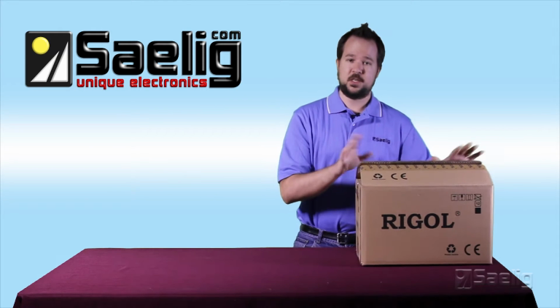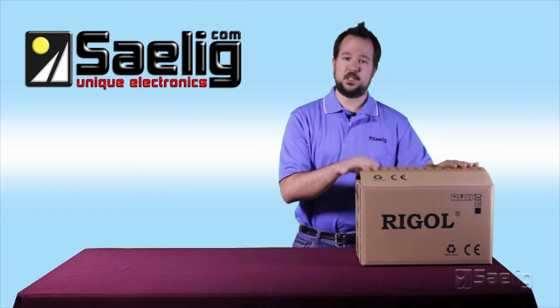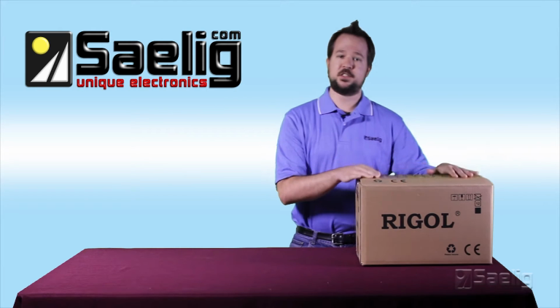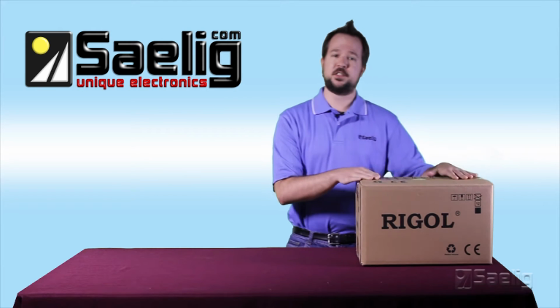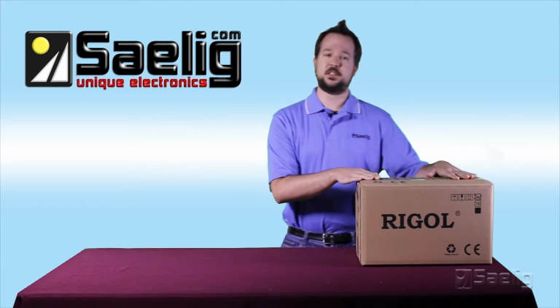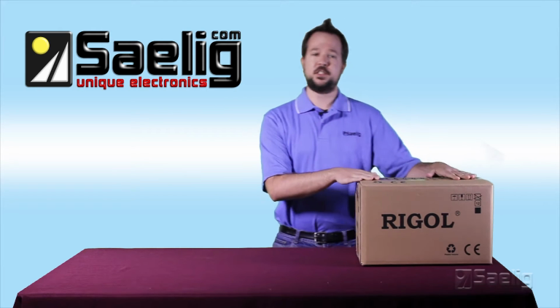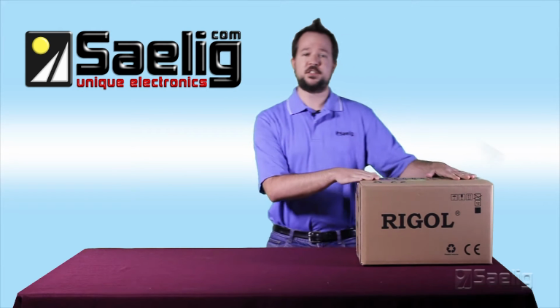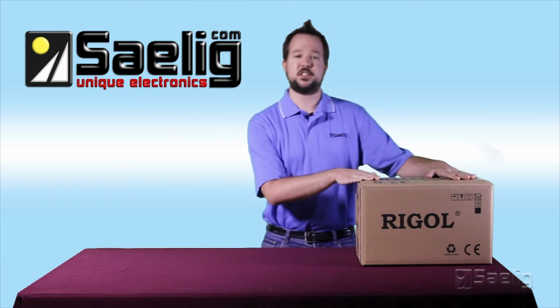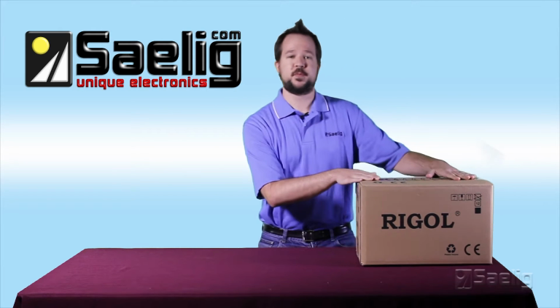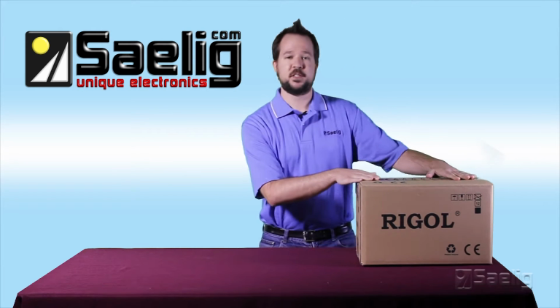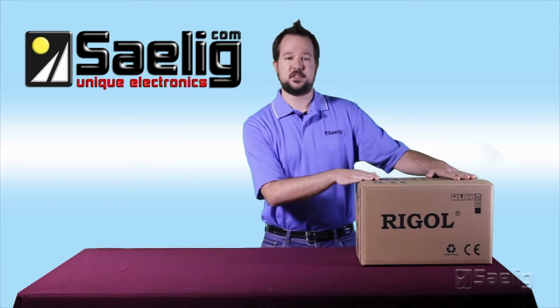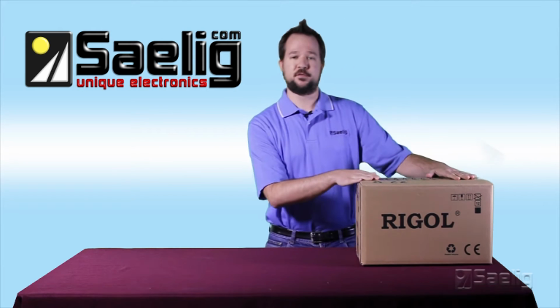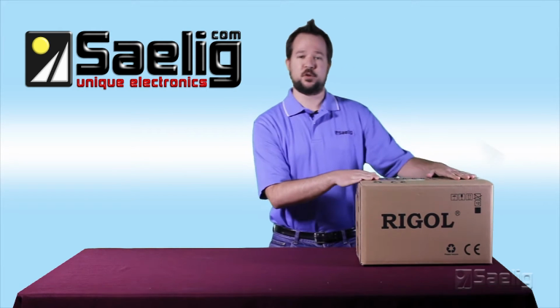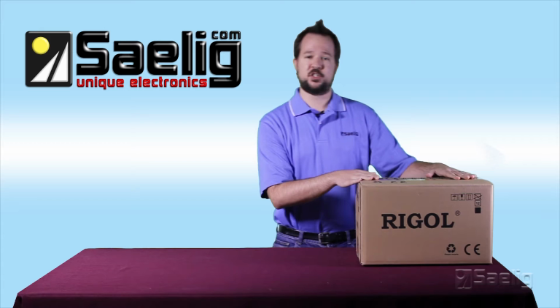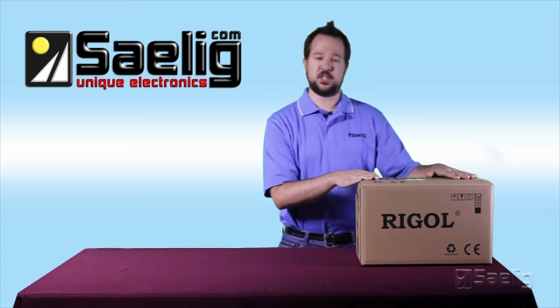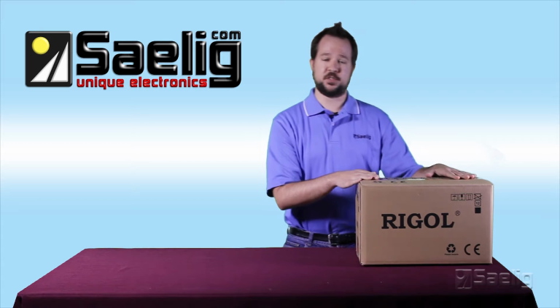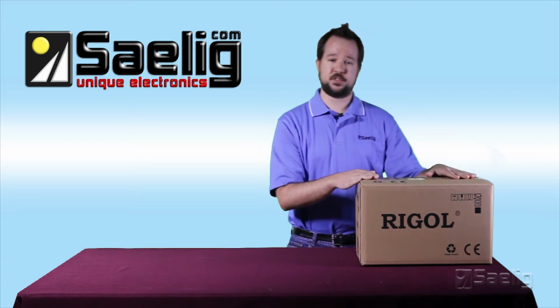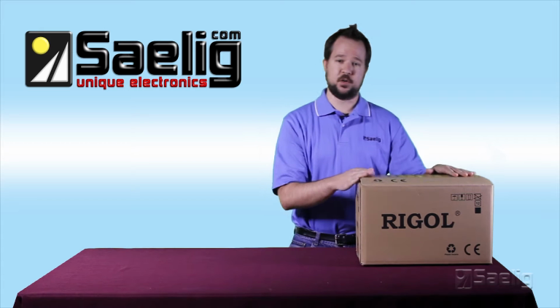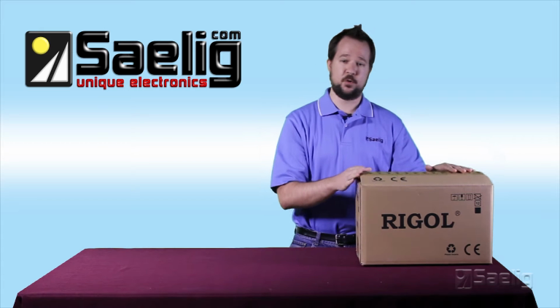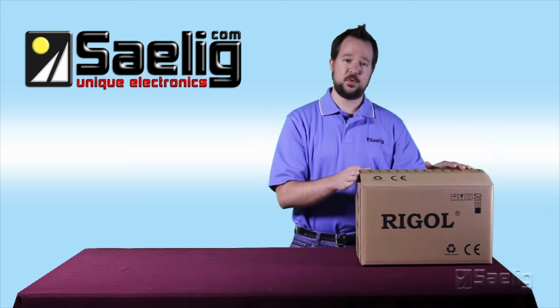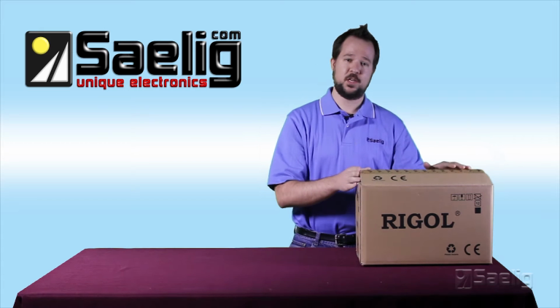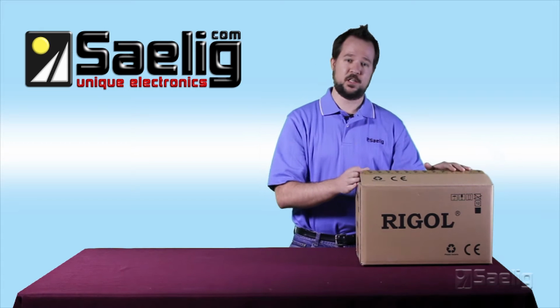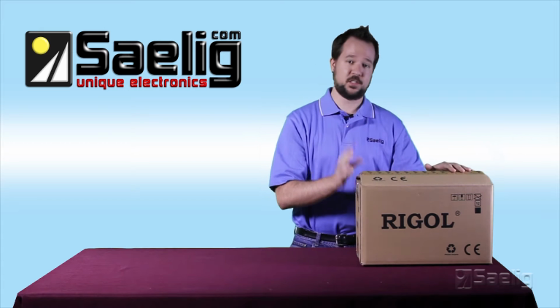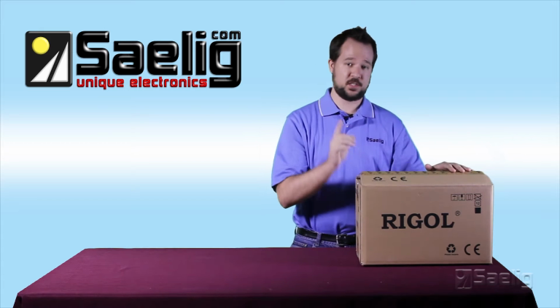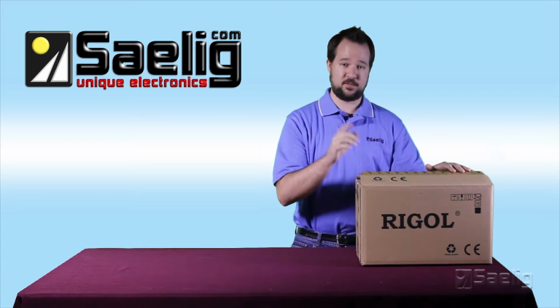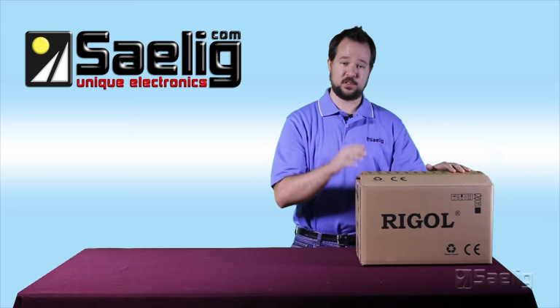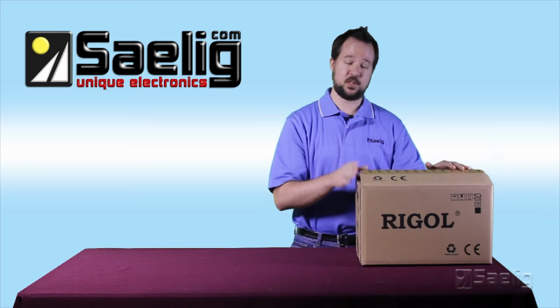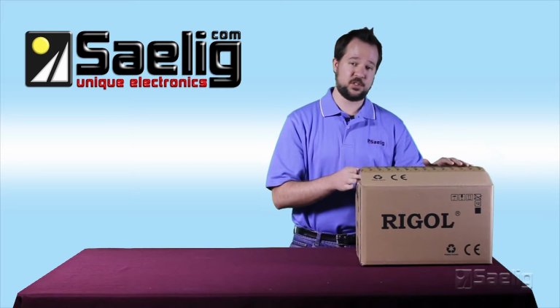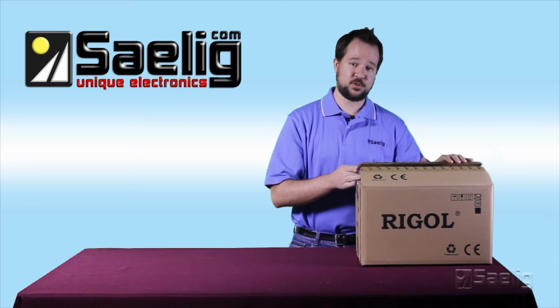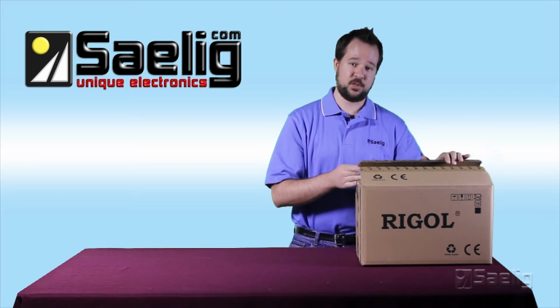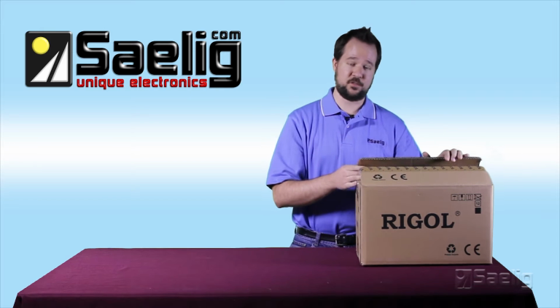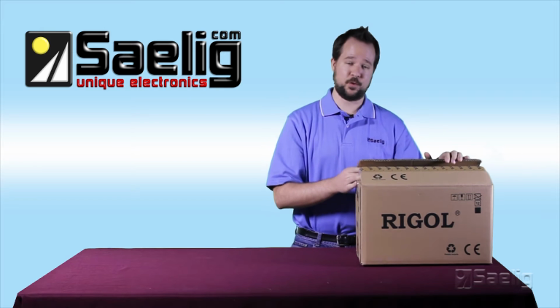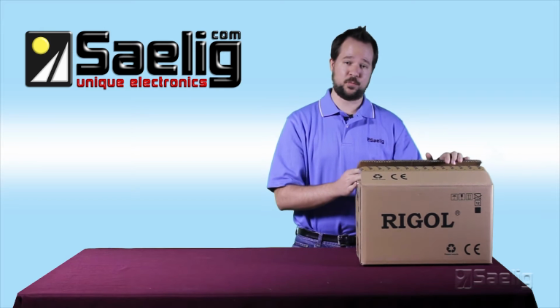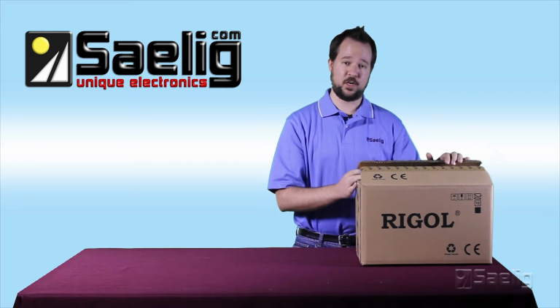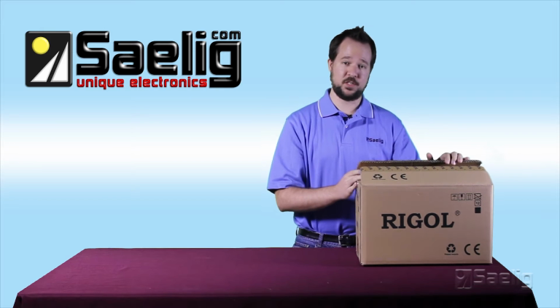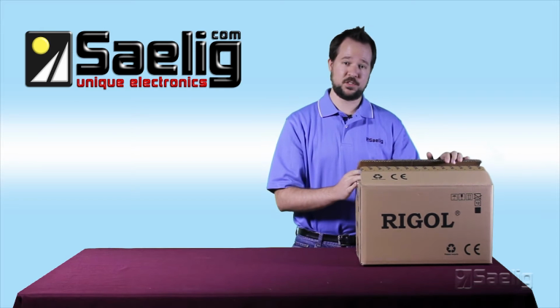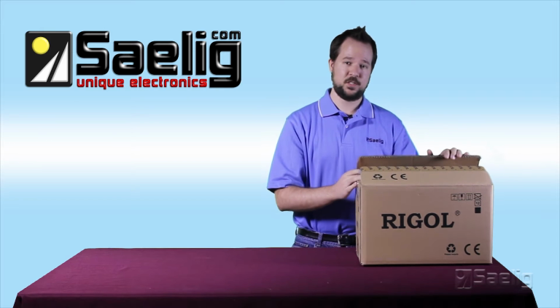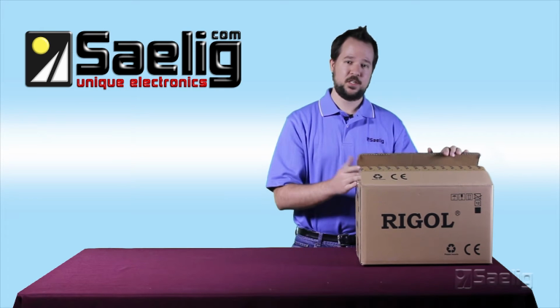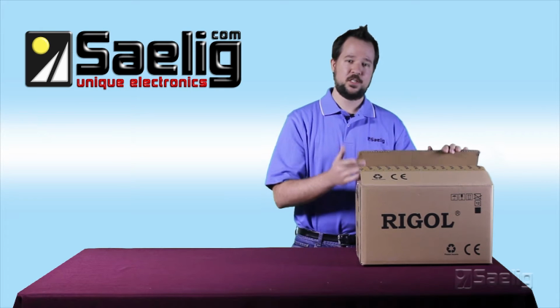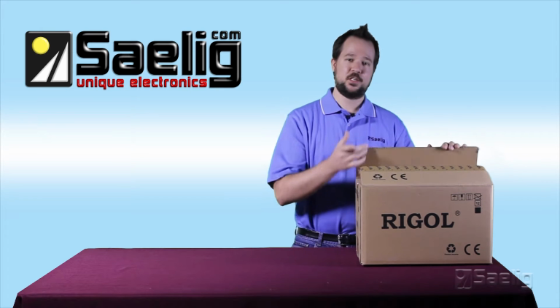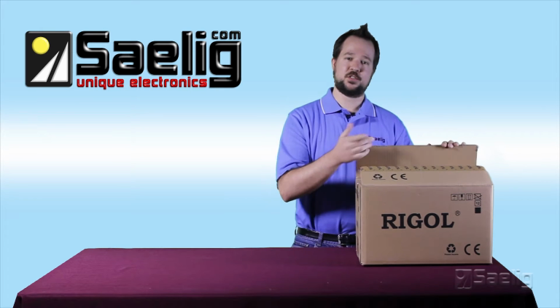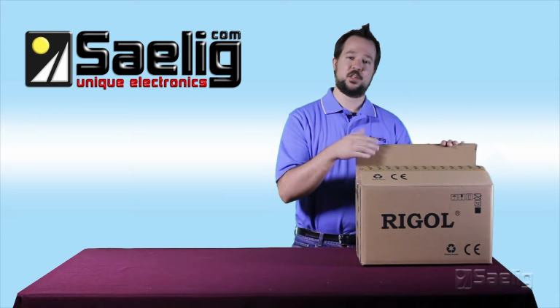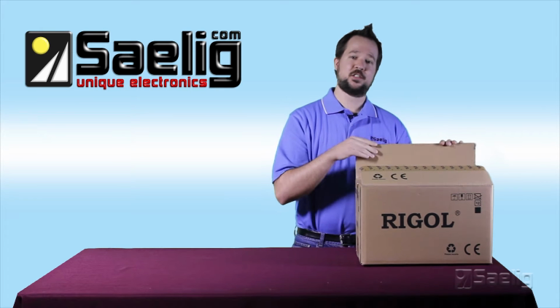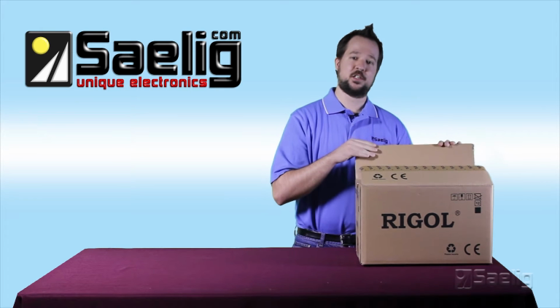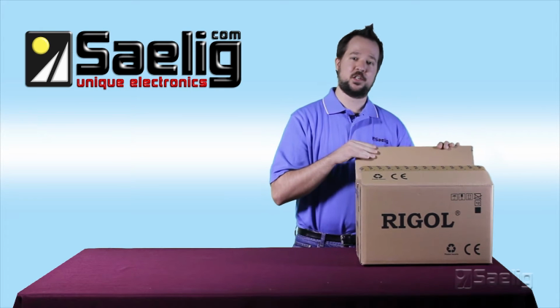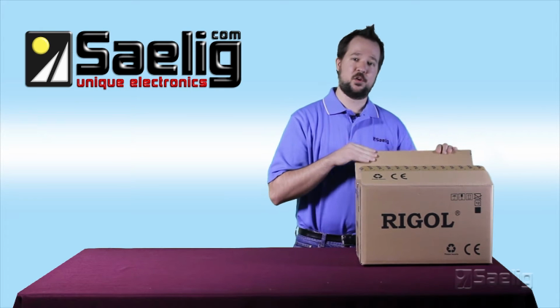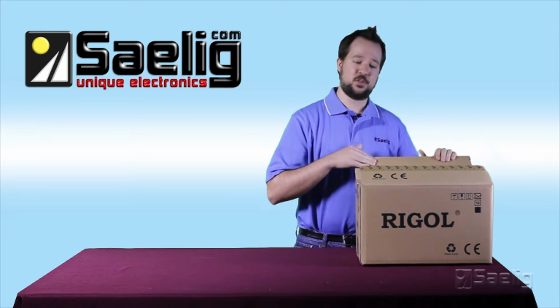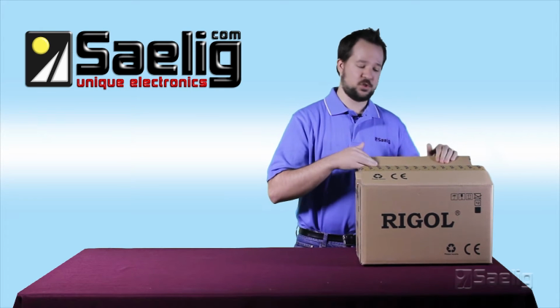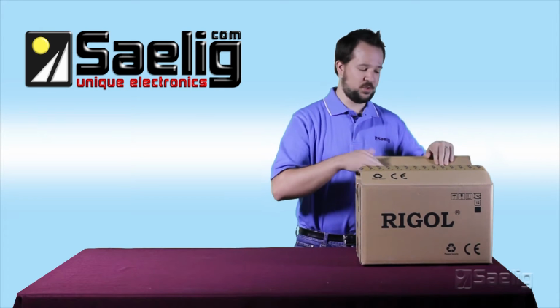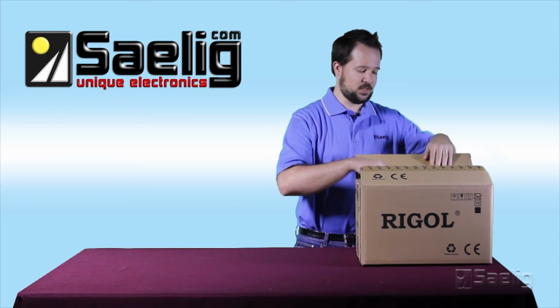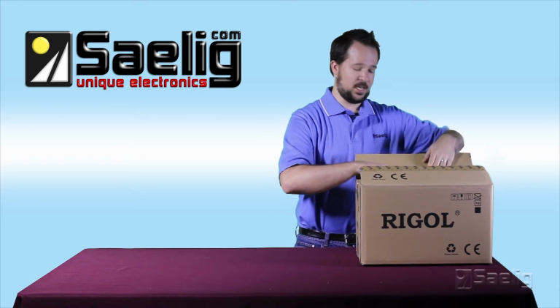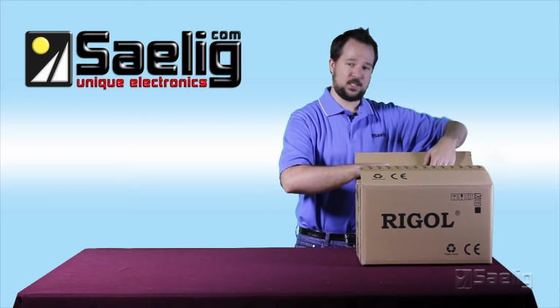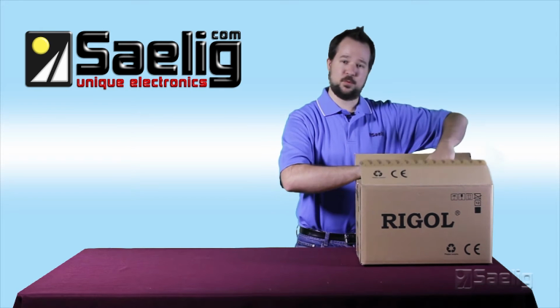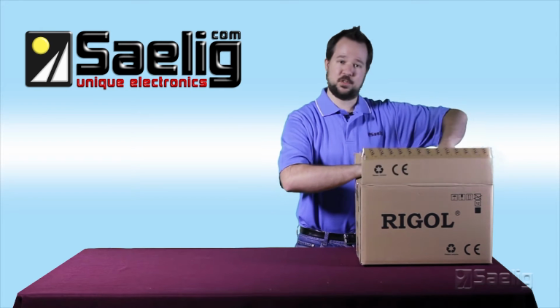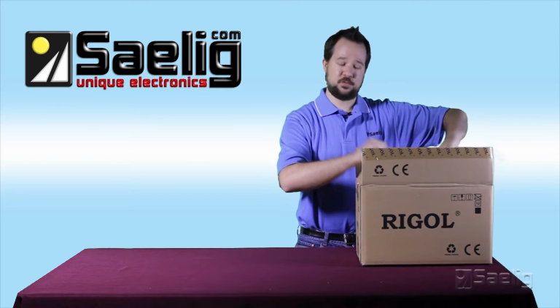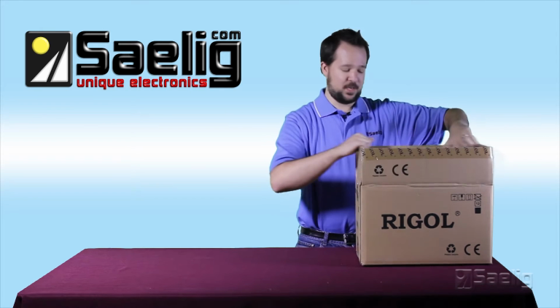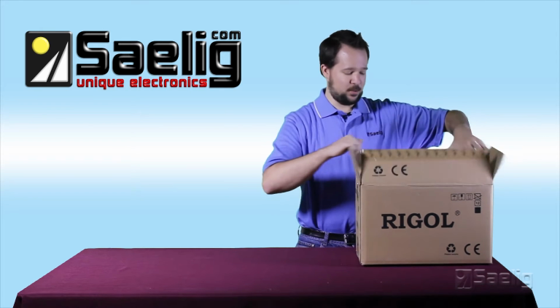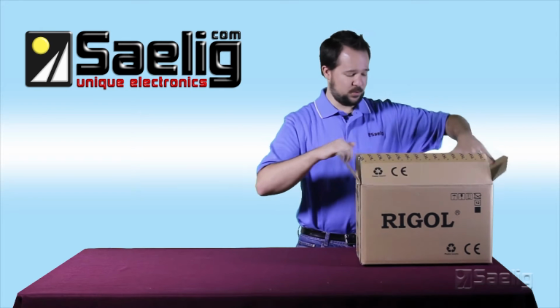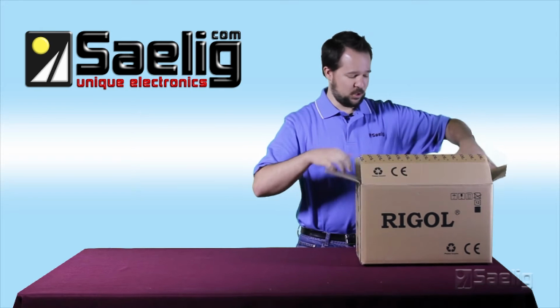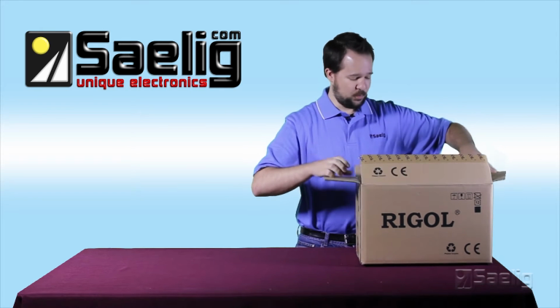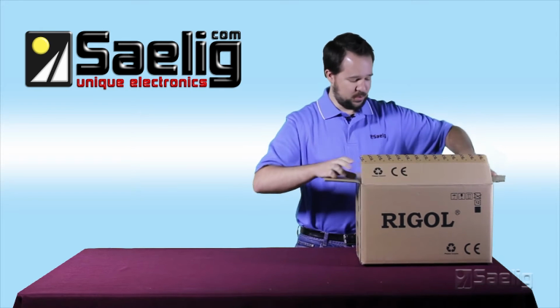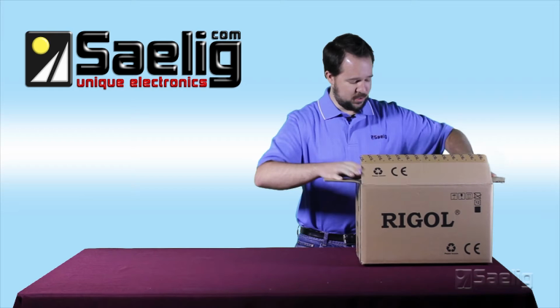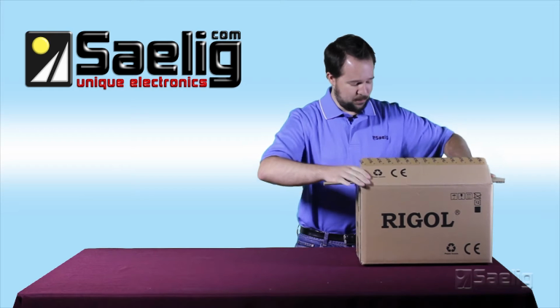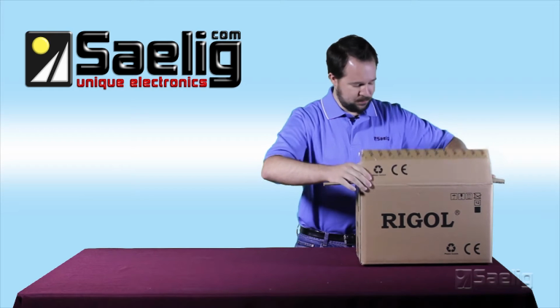It is the least expensive four-channel scope and it does have a large screen for the price, so let's get going and show you exactly what you'll find when you open it up.